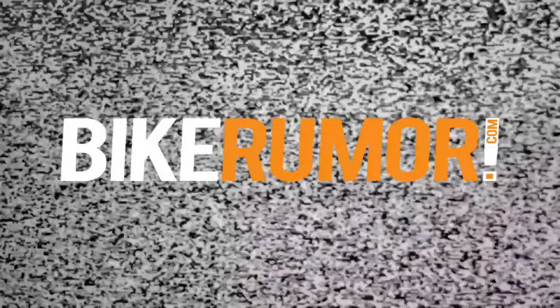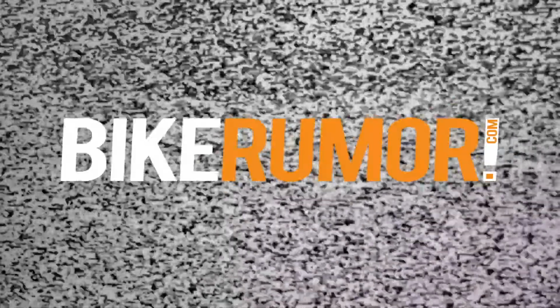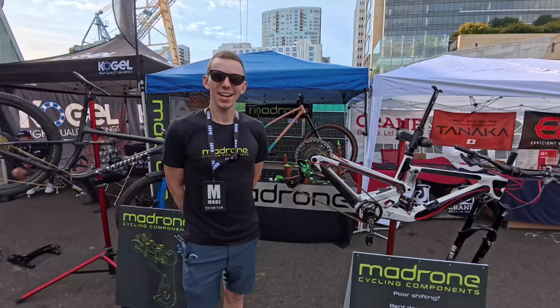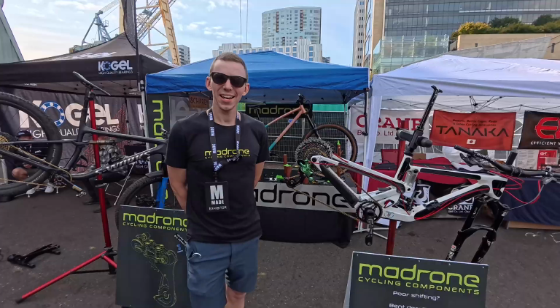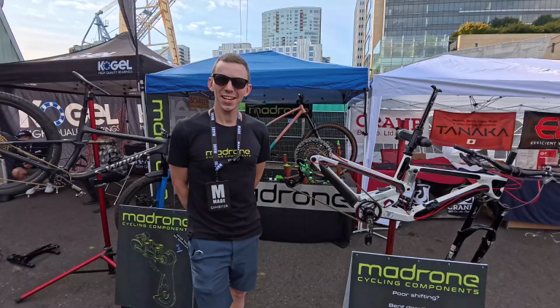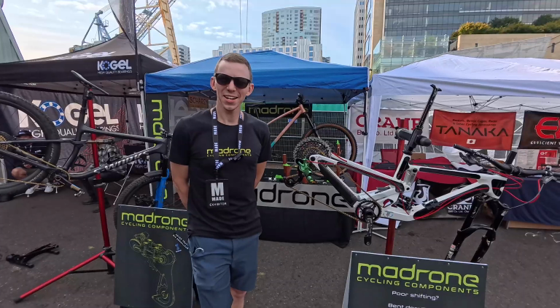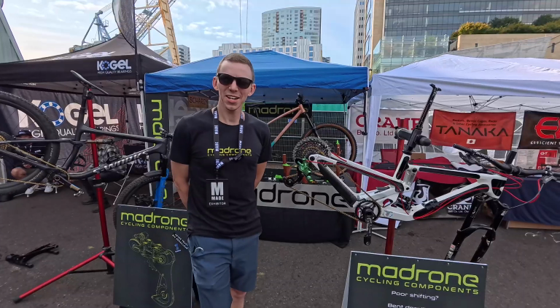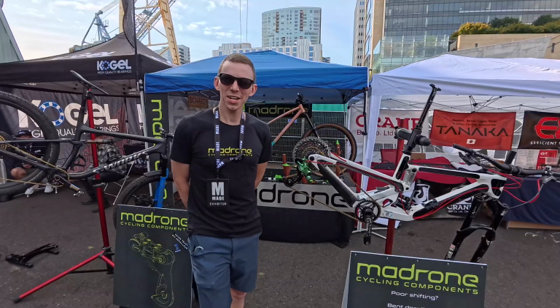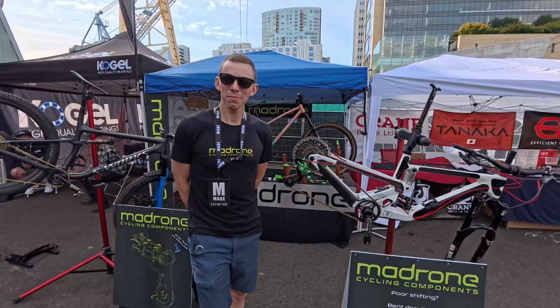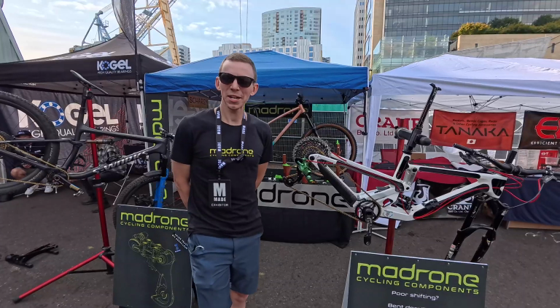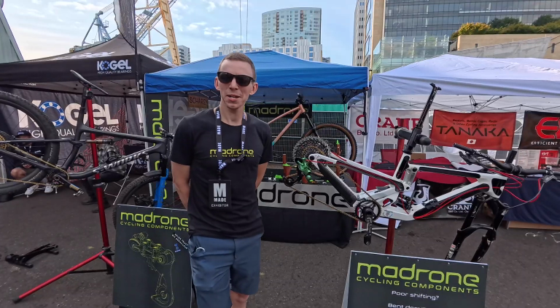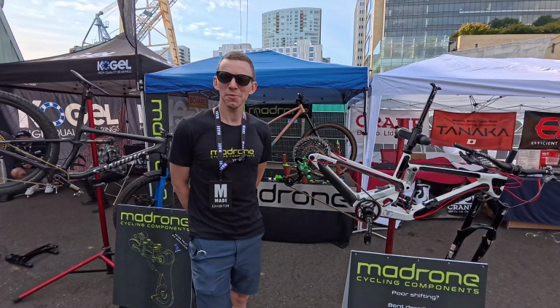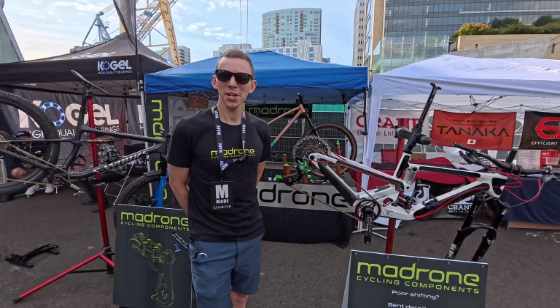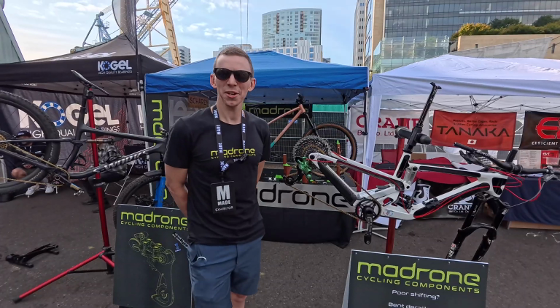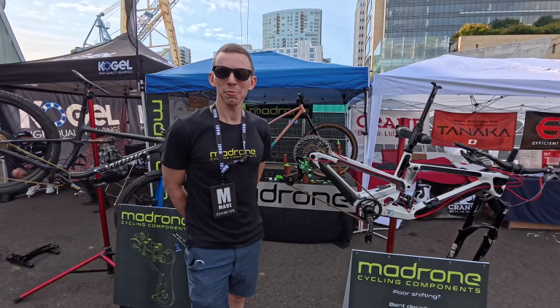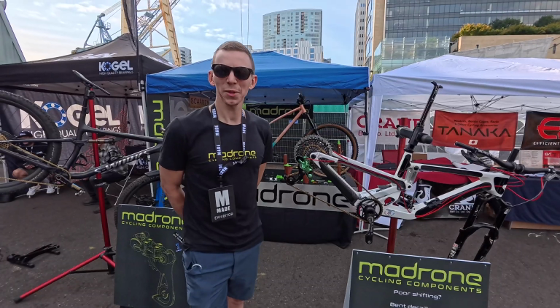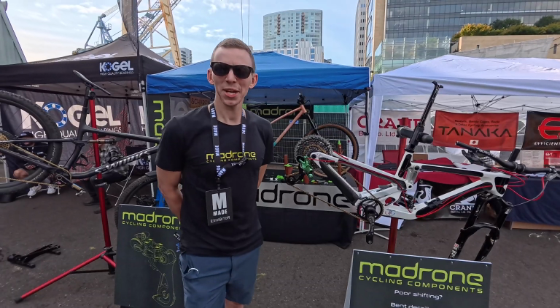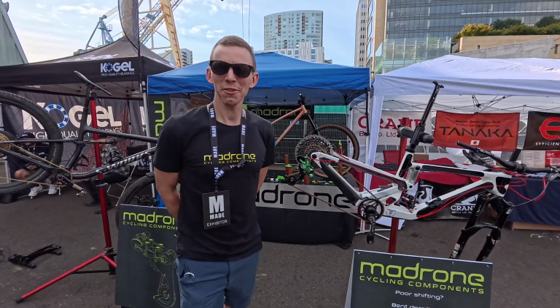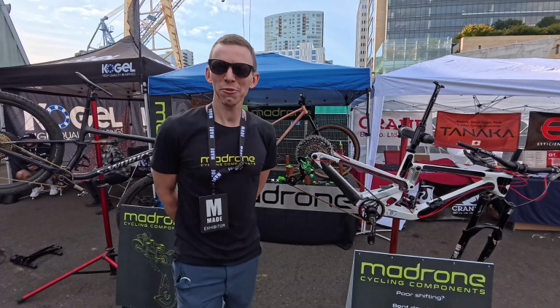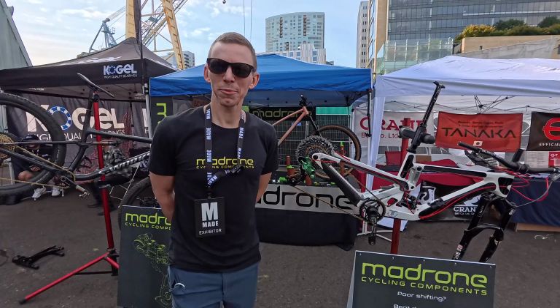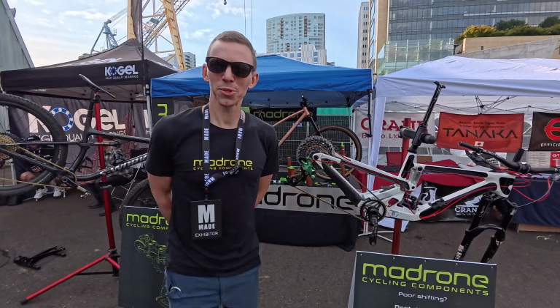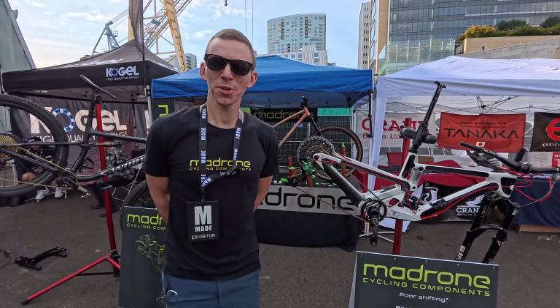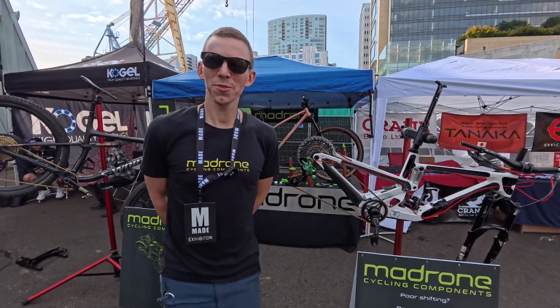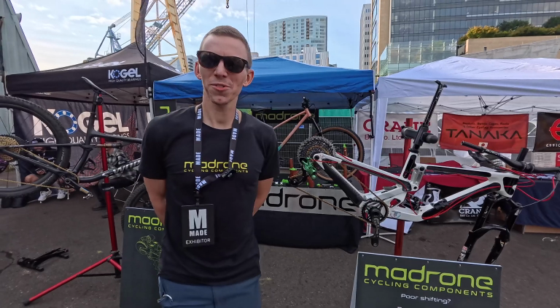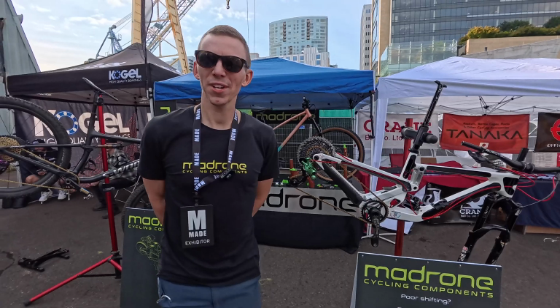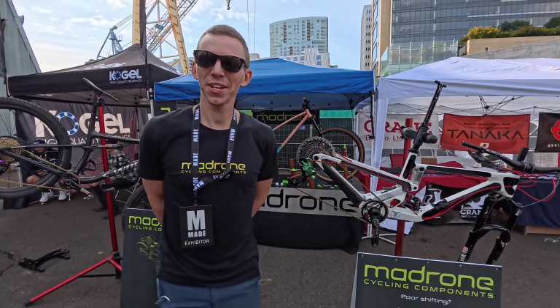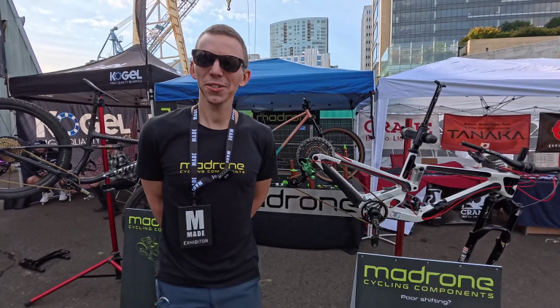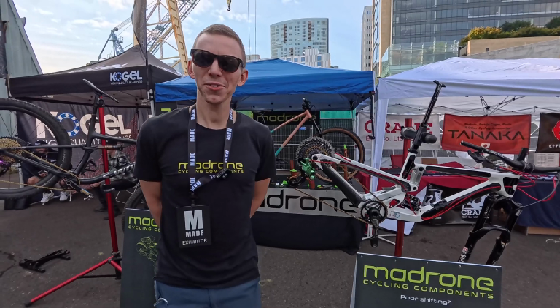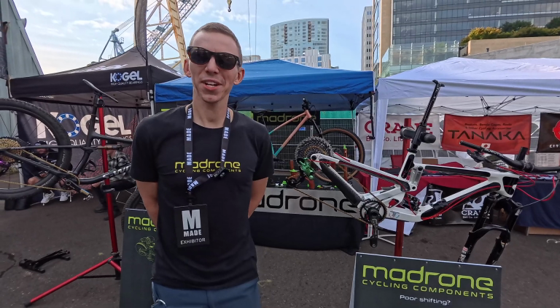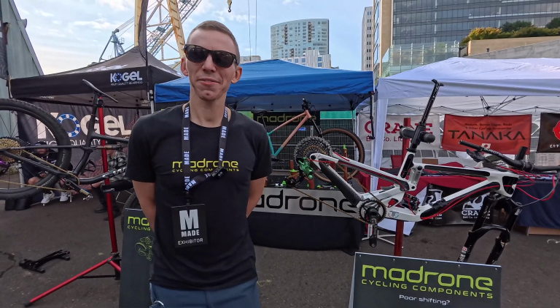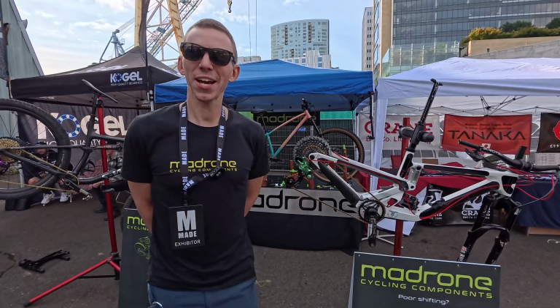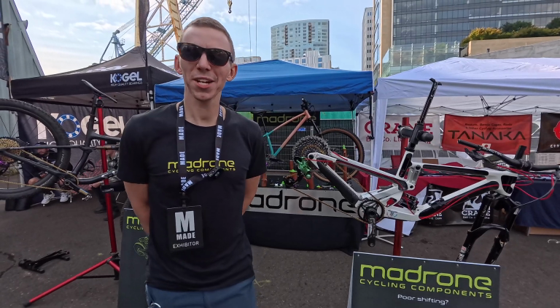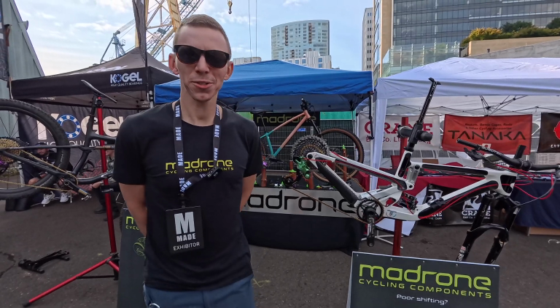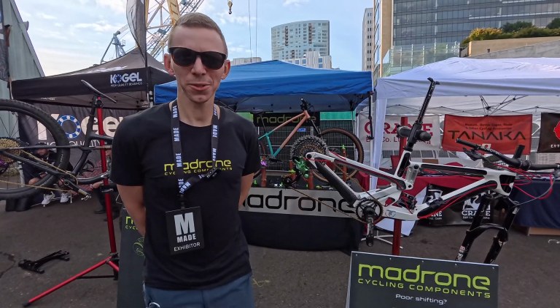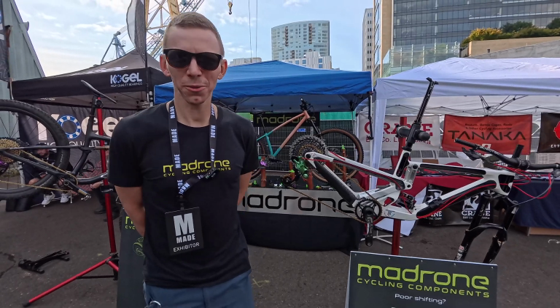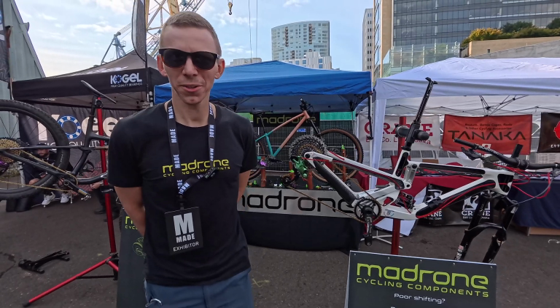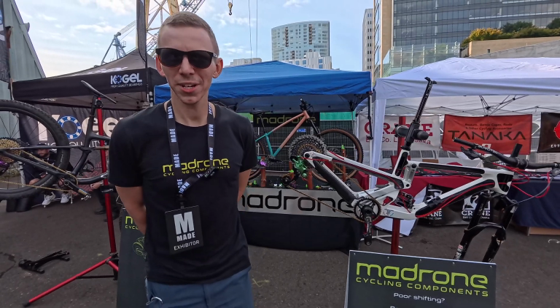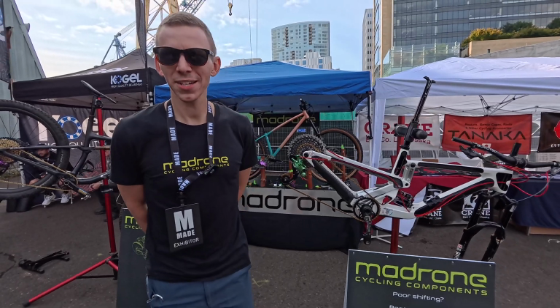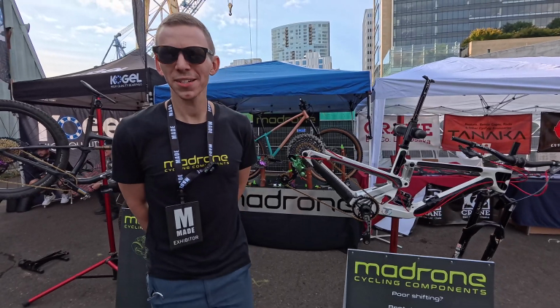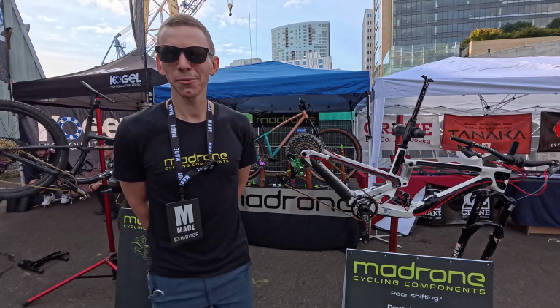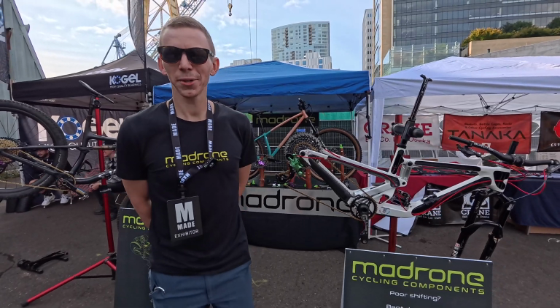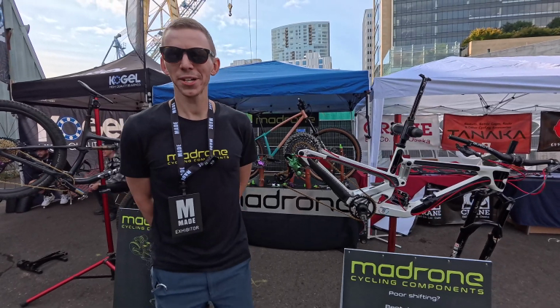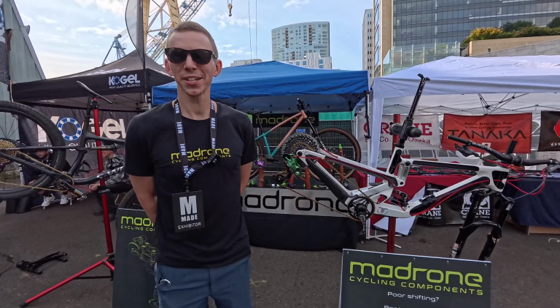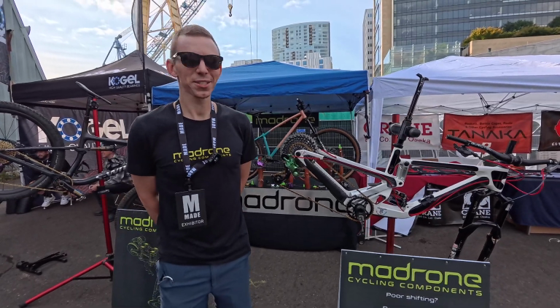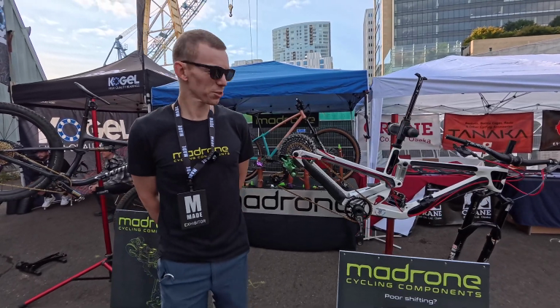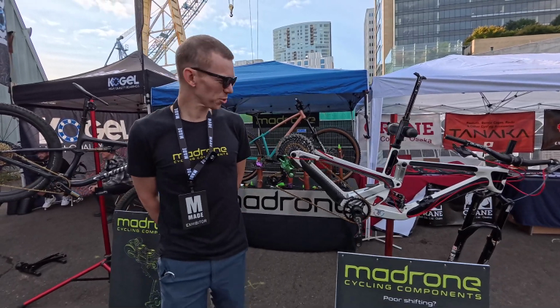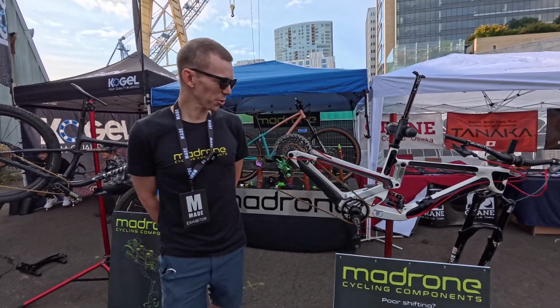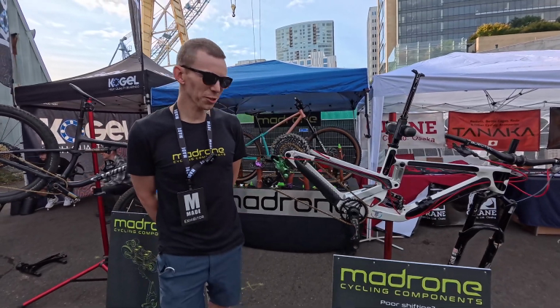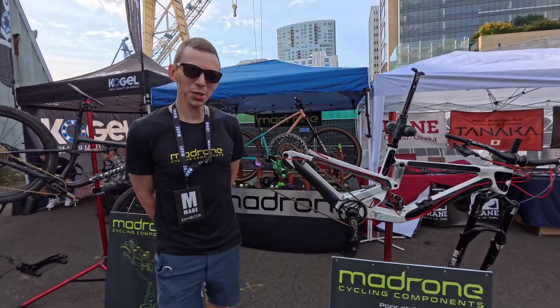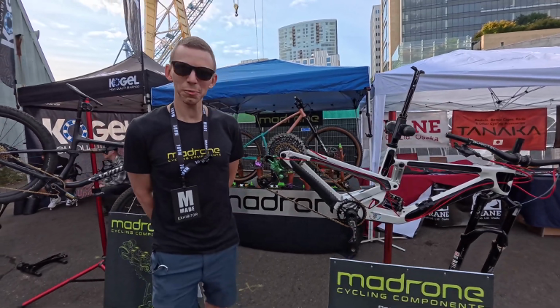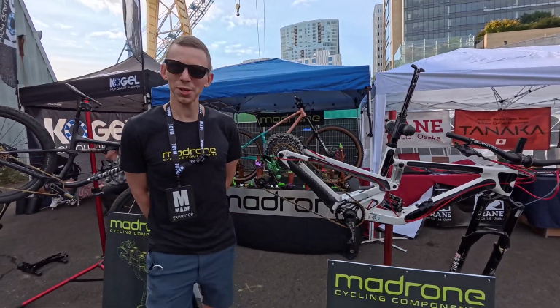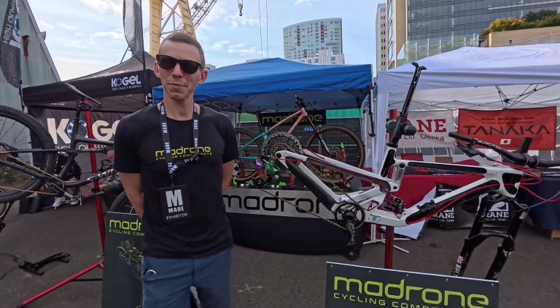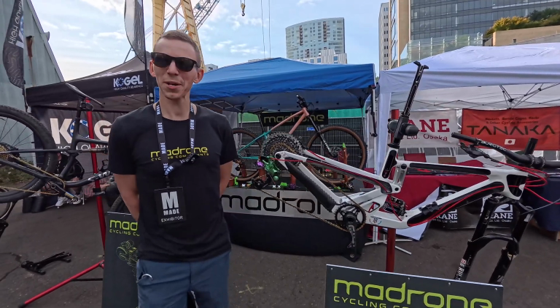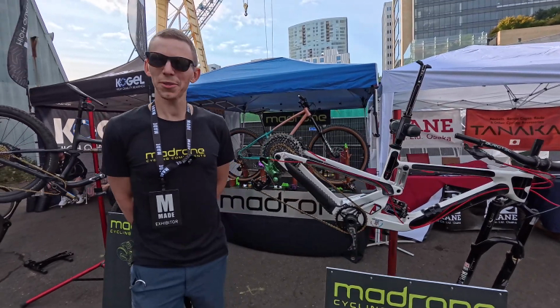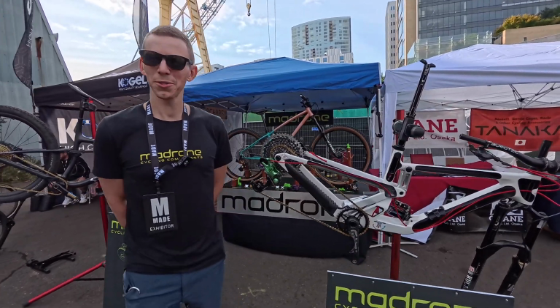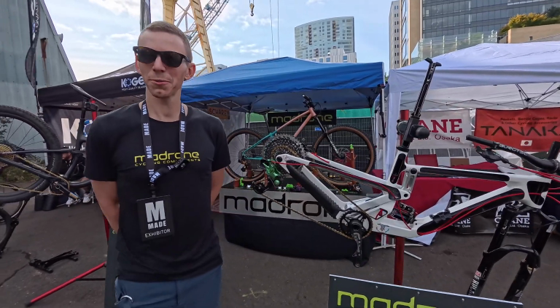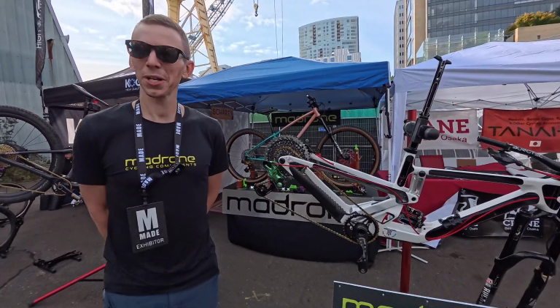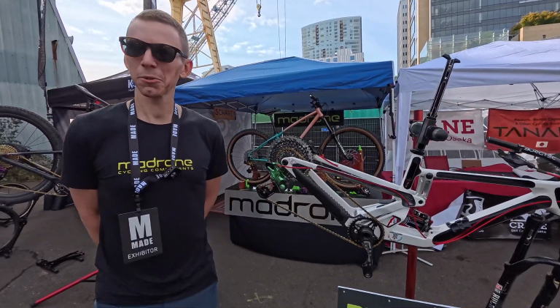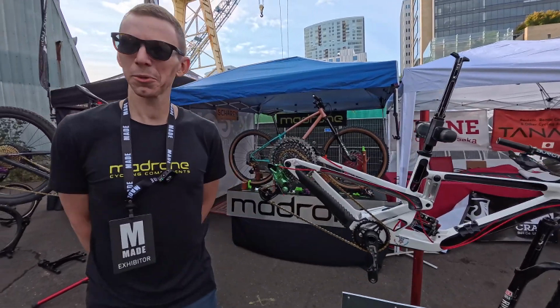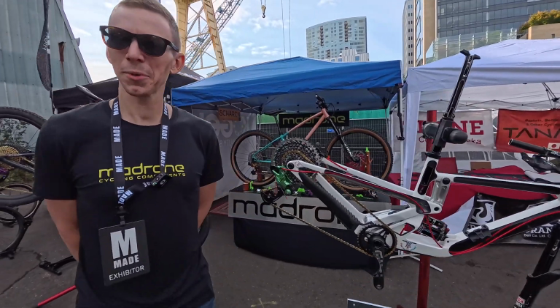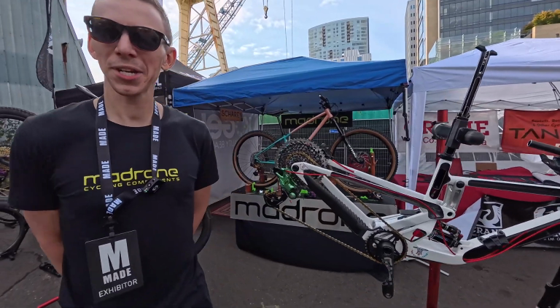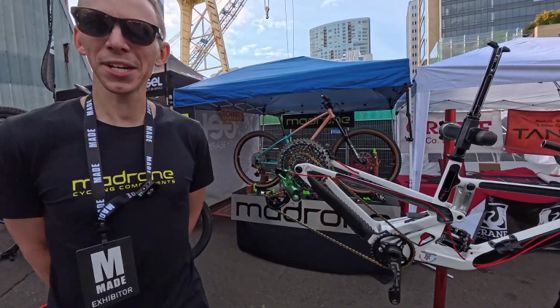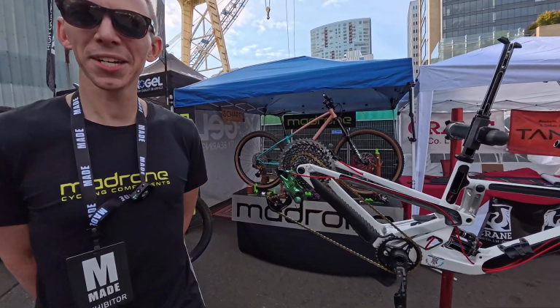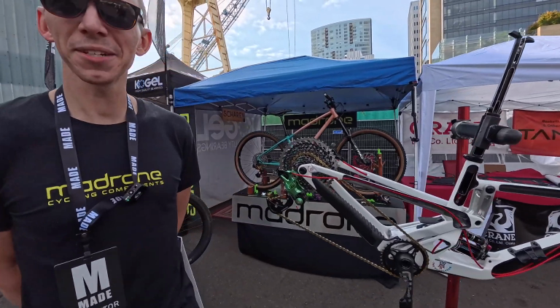Hey, my name is Aaron Bland from Madrone Cycles out of Ashland, Oregon, and we're going to show you a little bit about the derailleur we're working on.